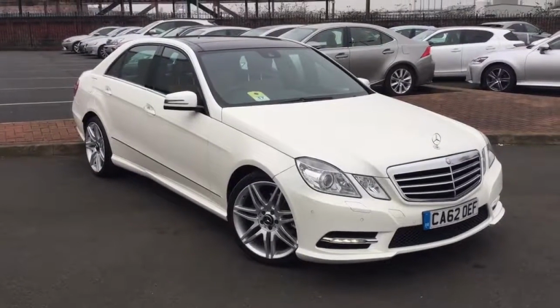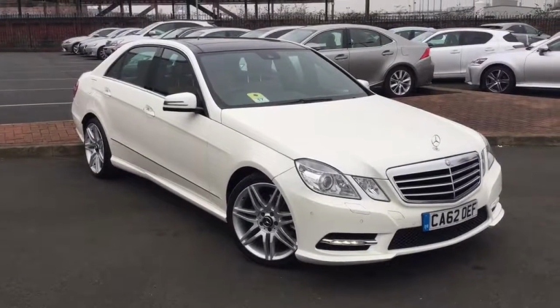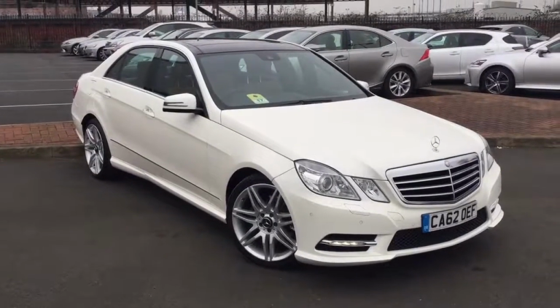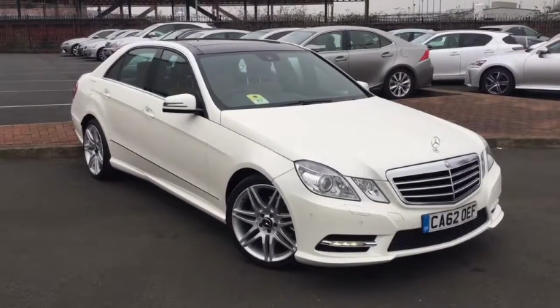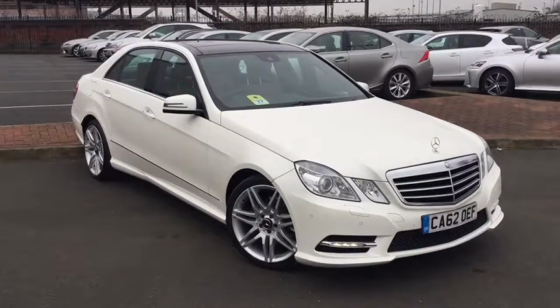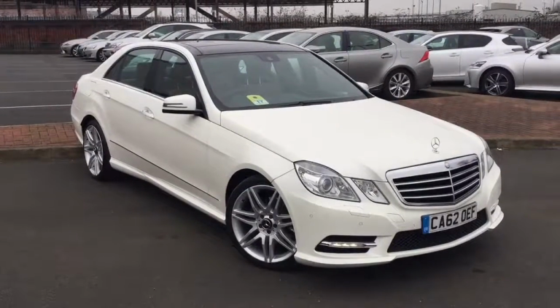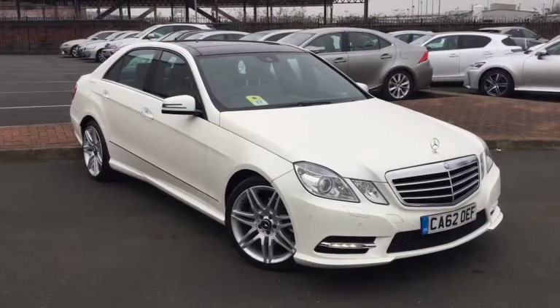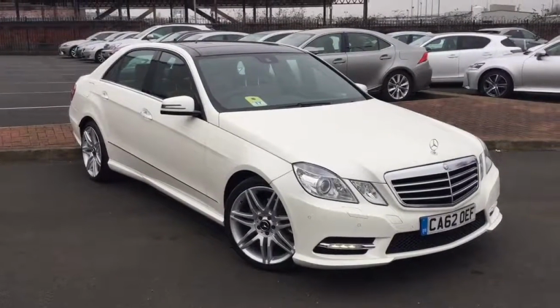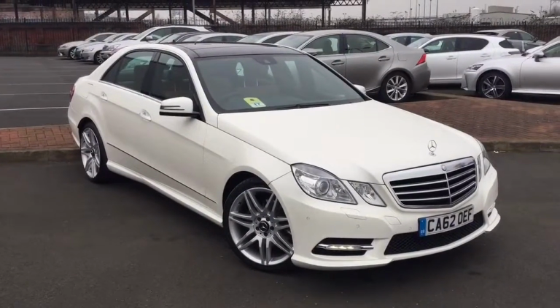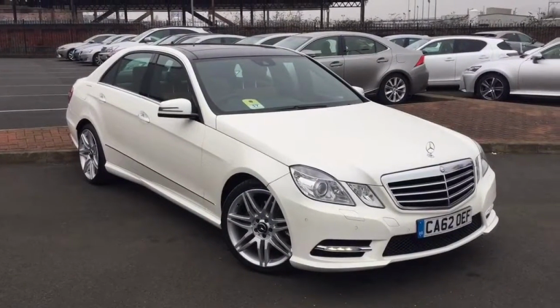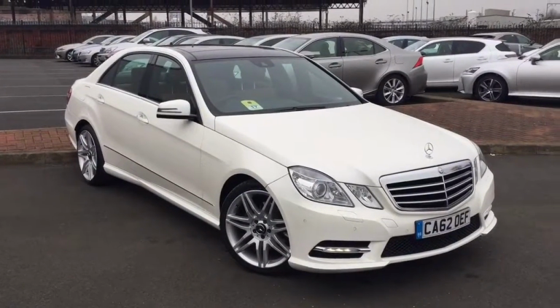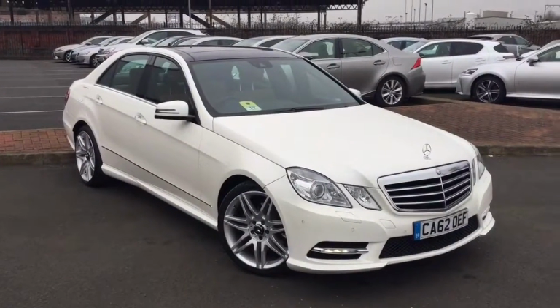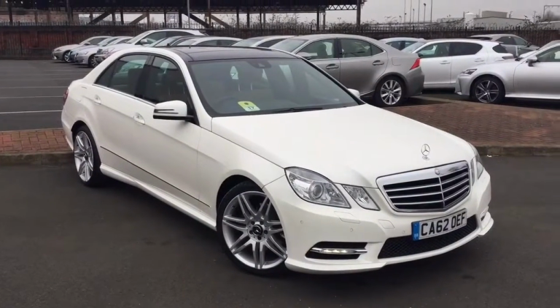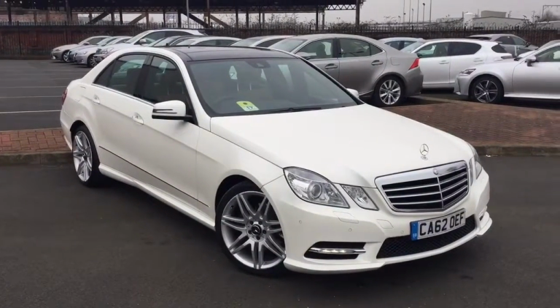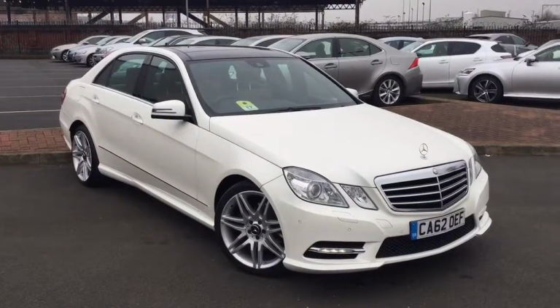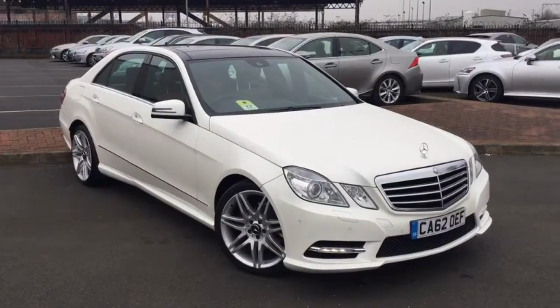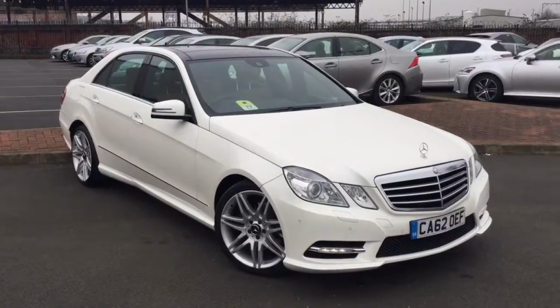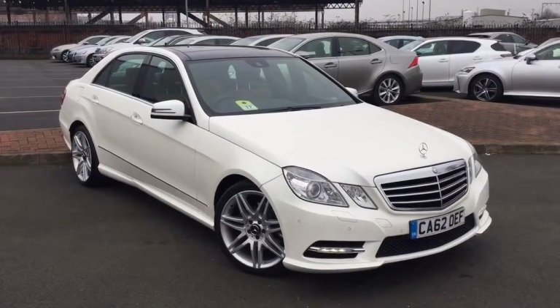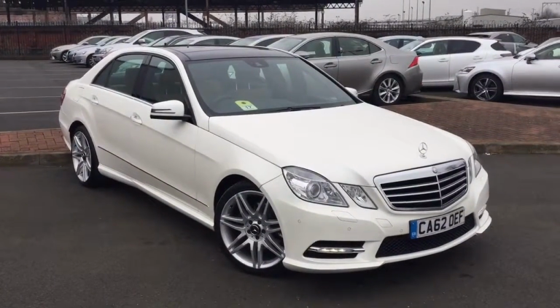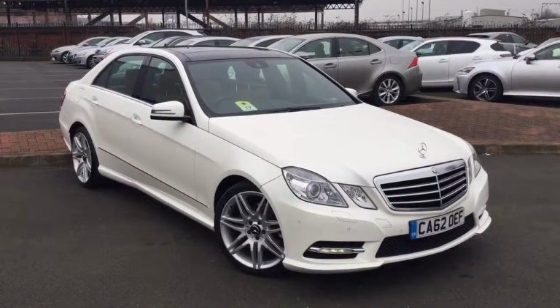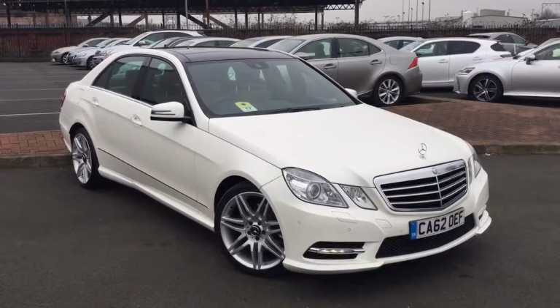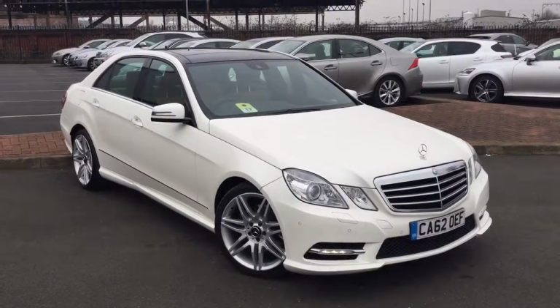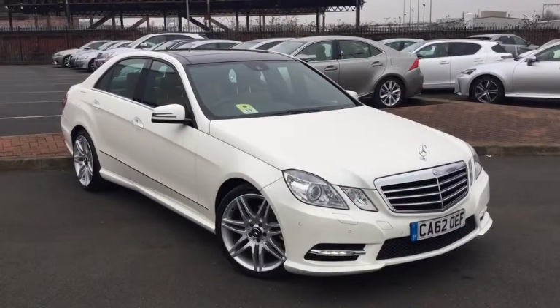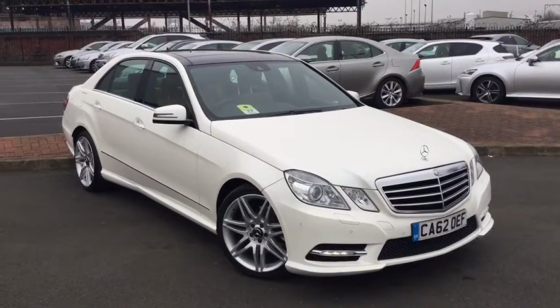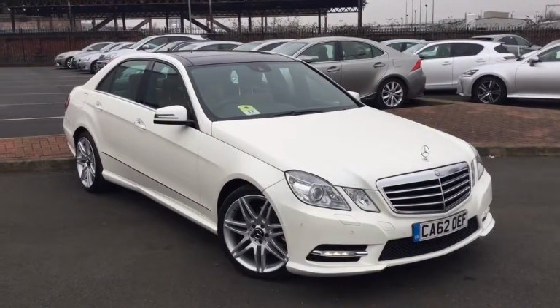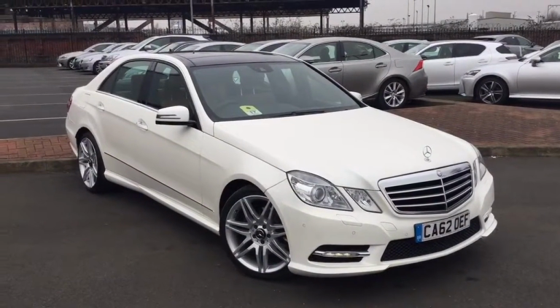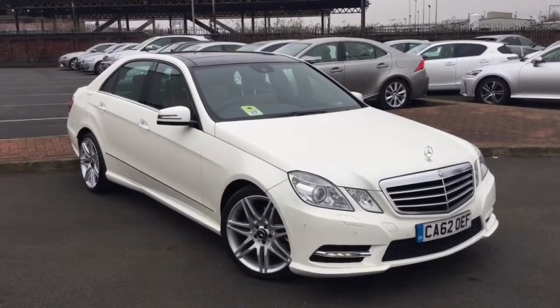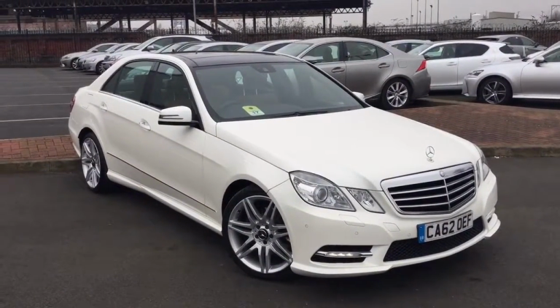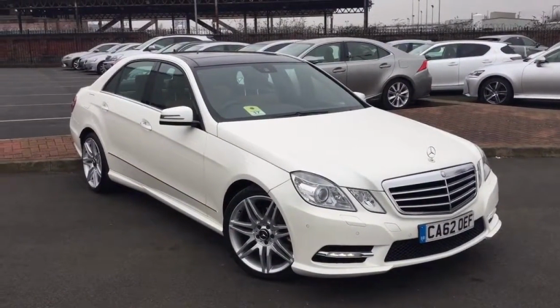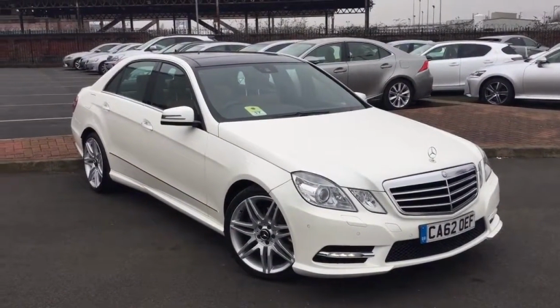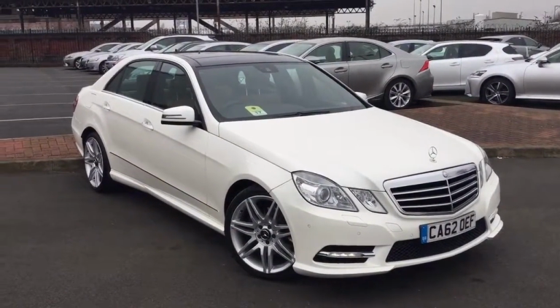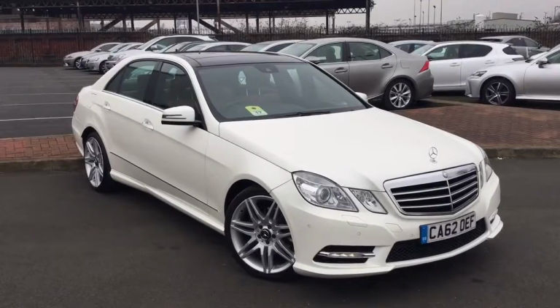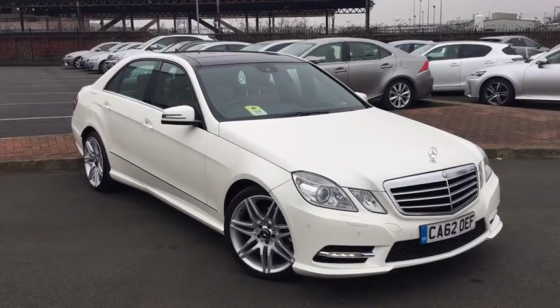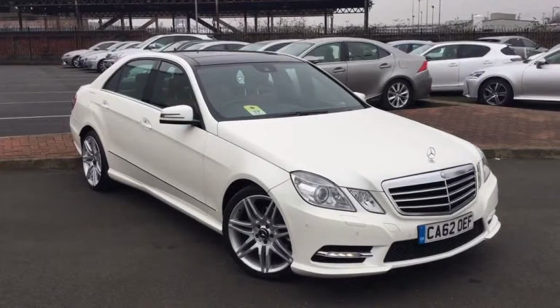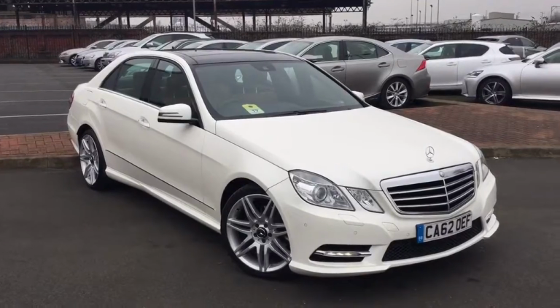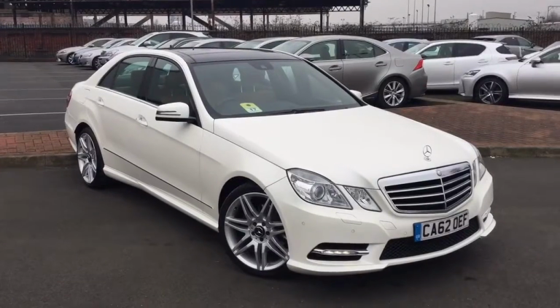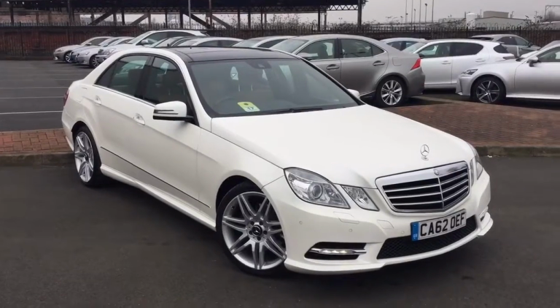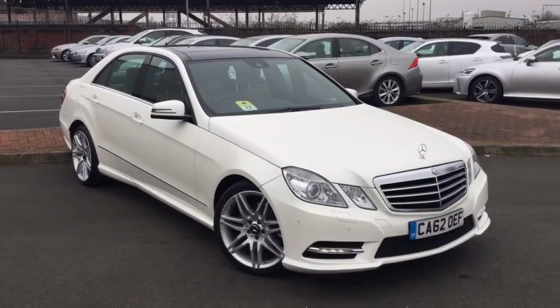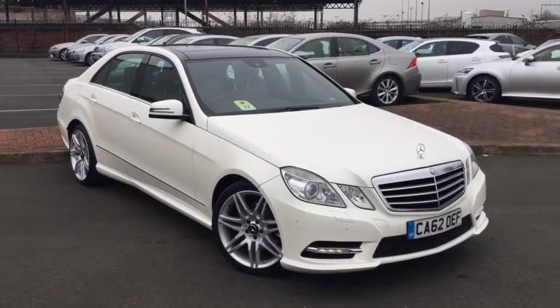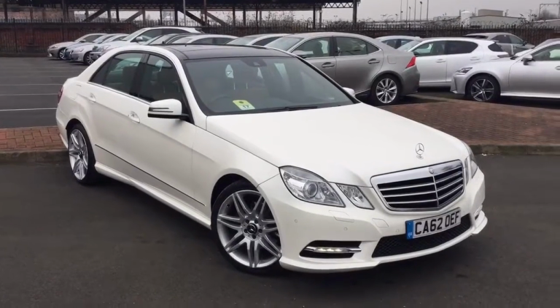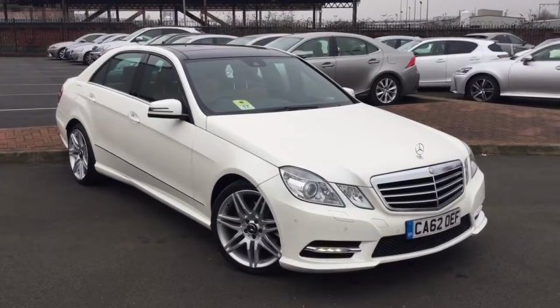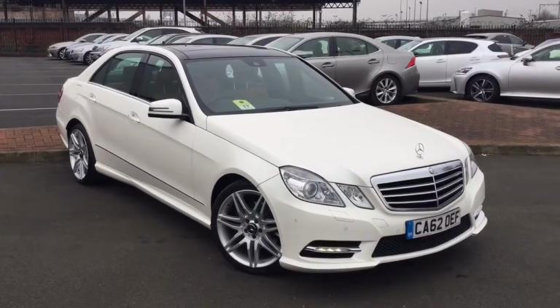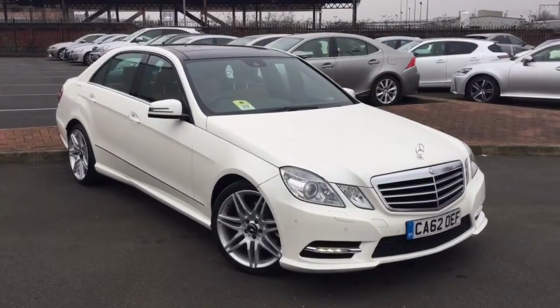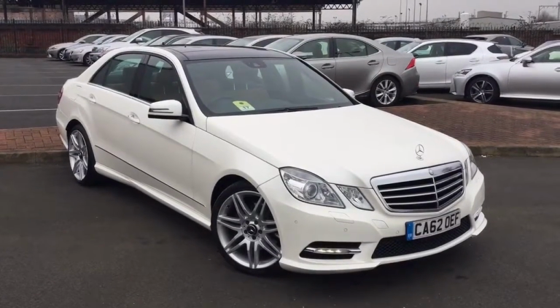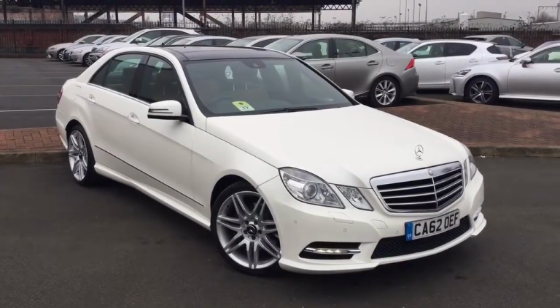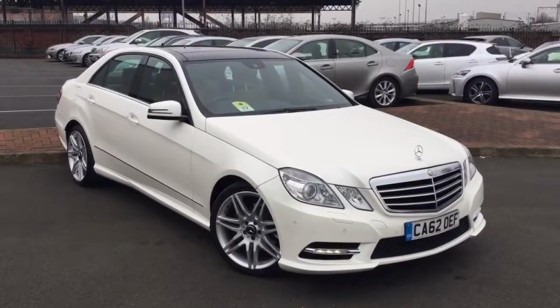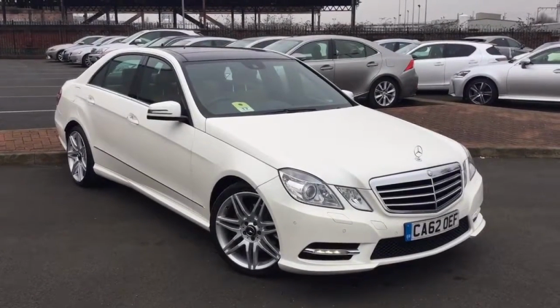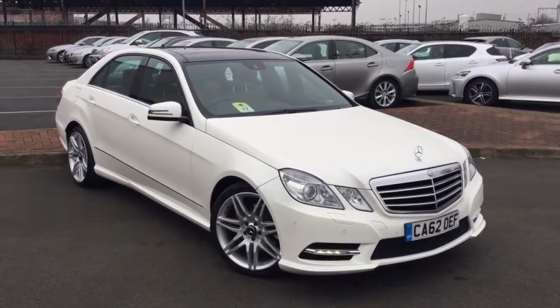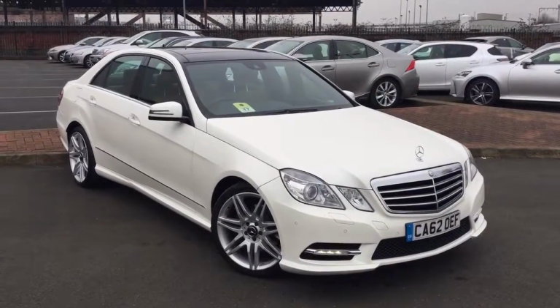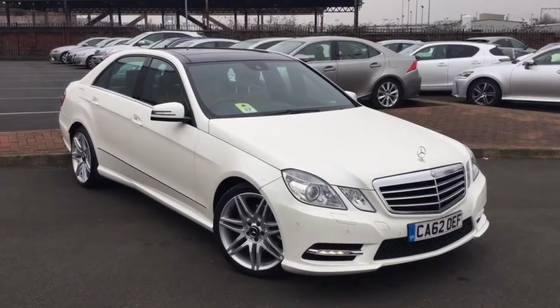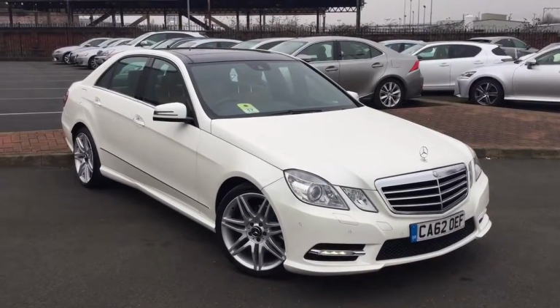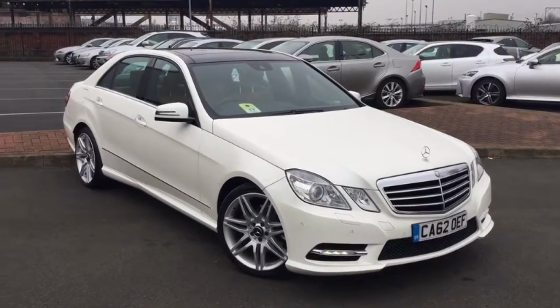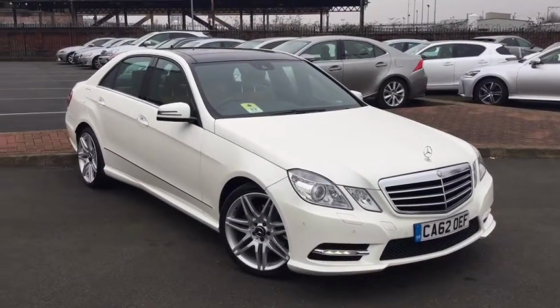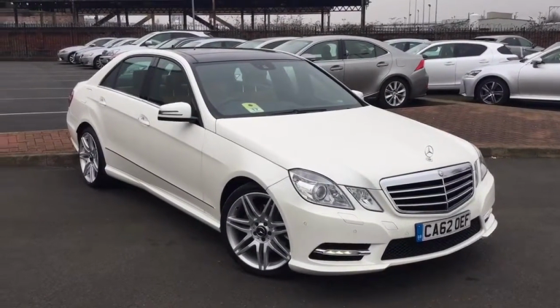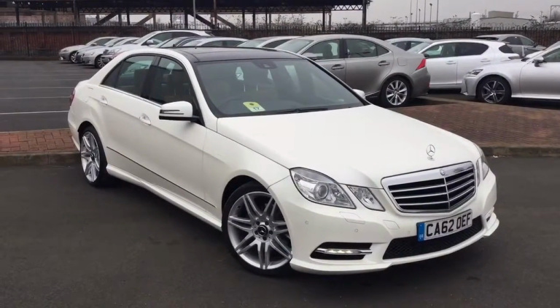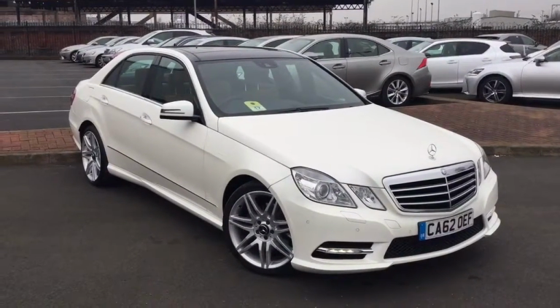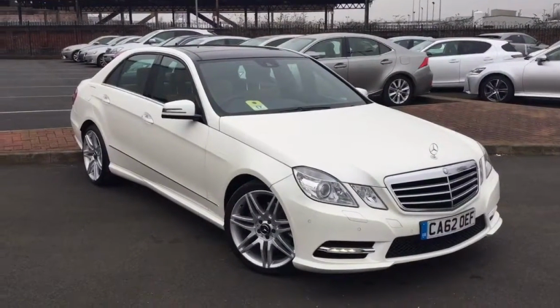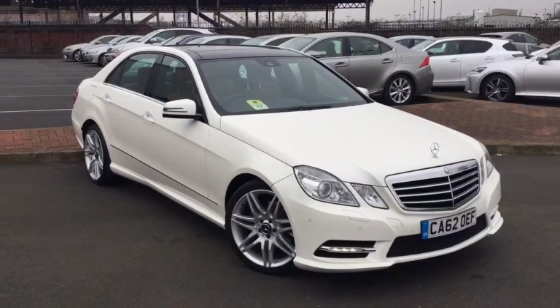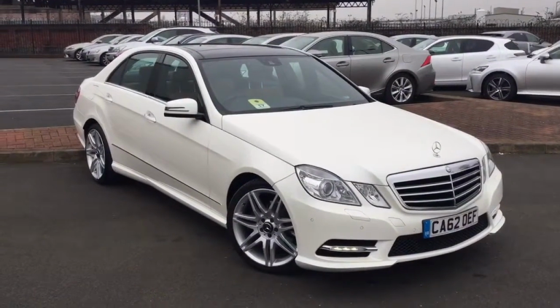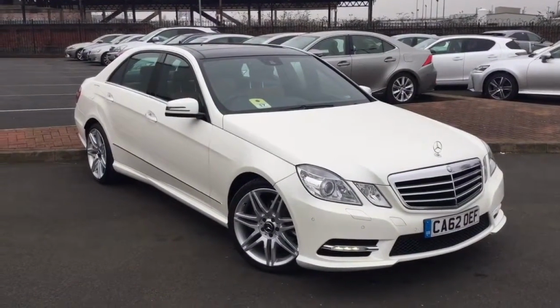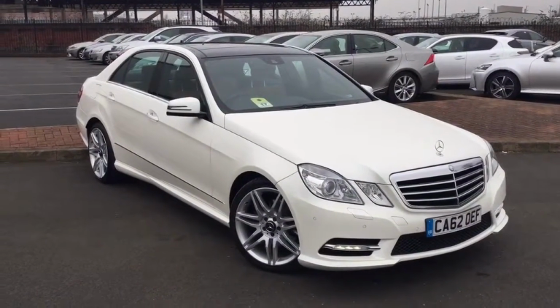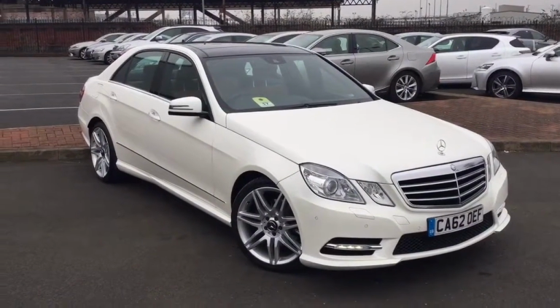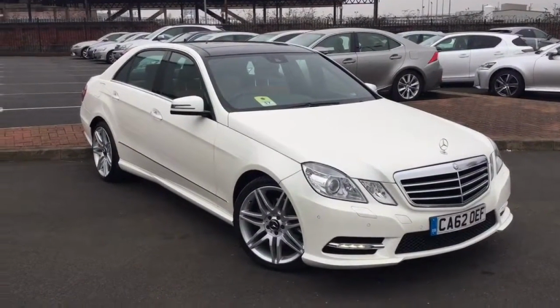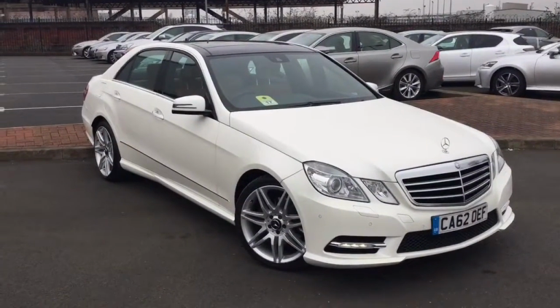Hello and thank you for watching our video of this Mercedes E-Class Sport. I'm going to do a quick walk around of the car now so you can see it.